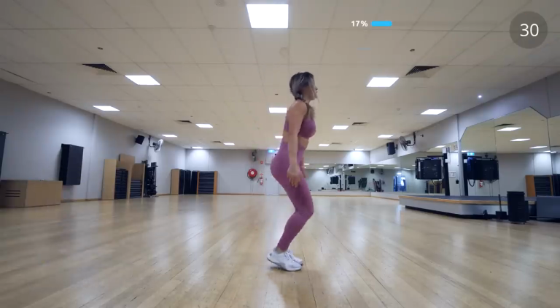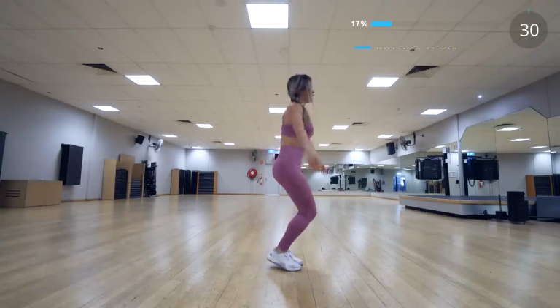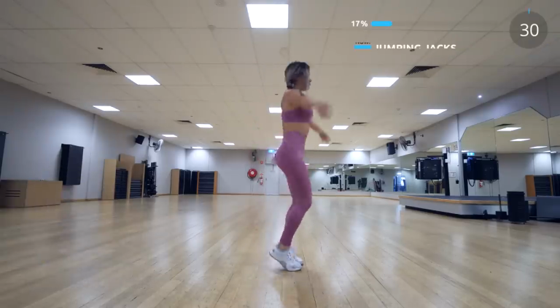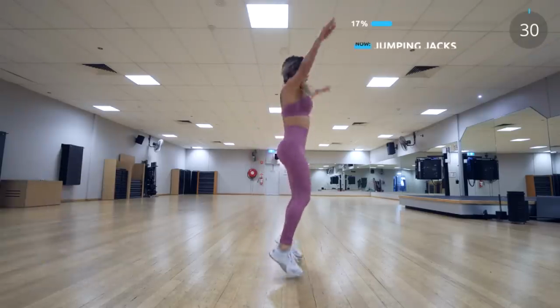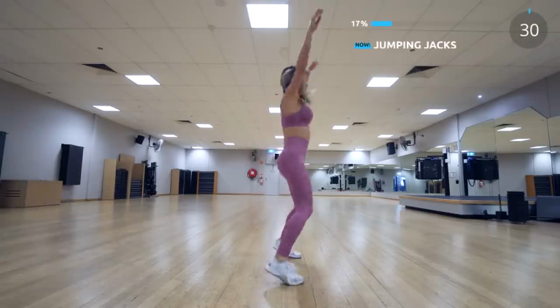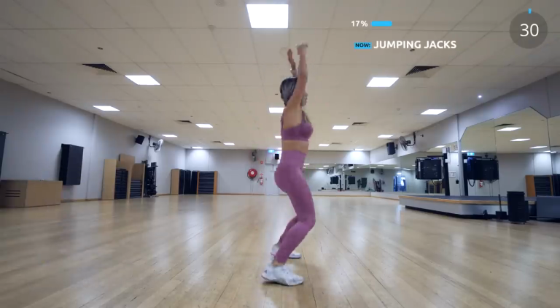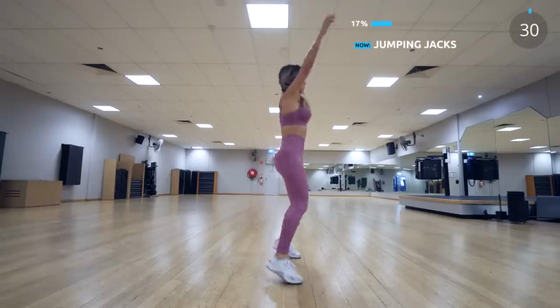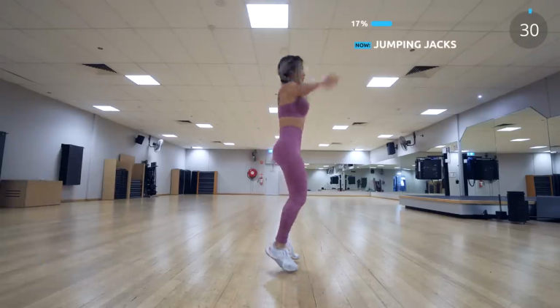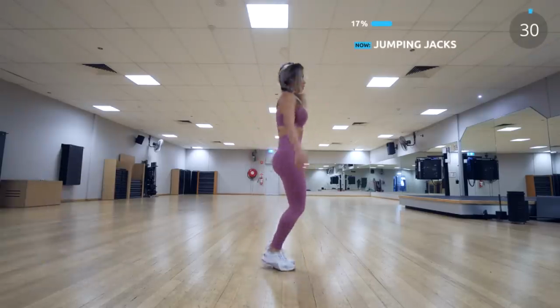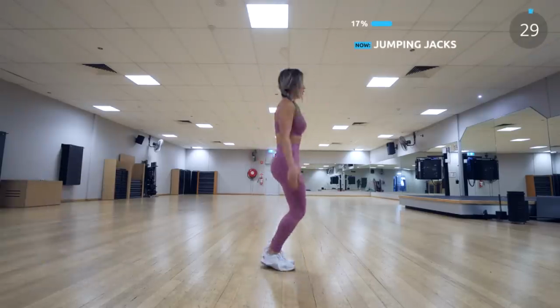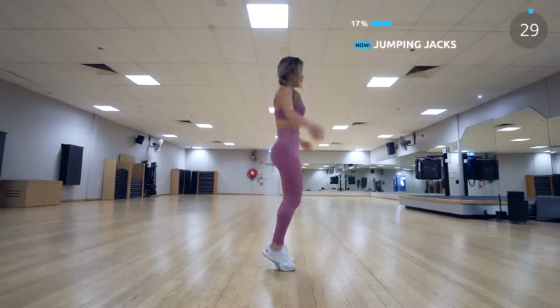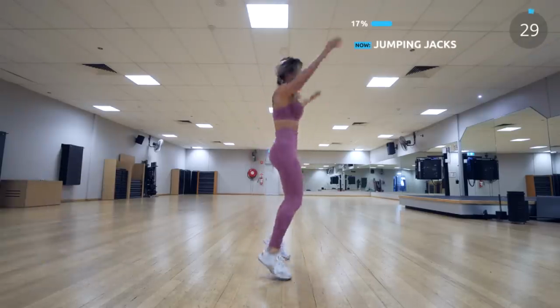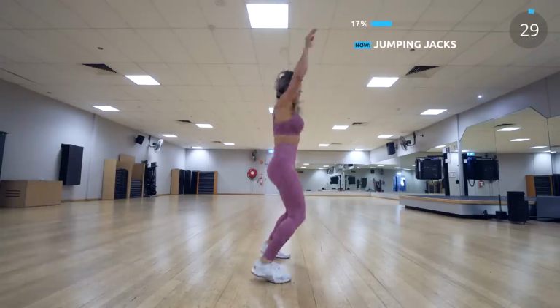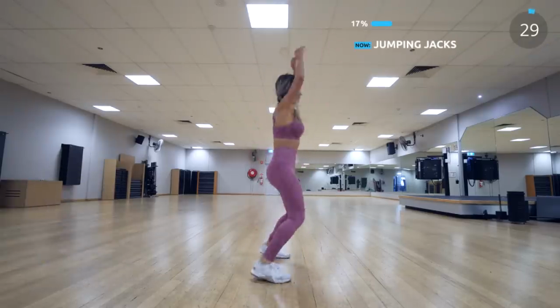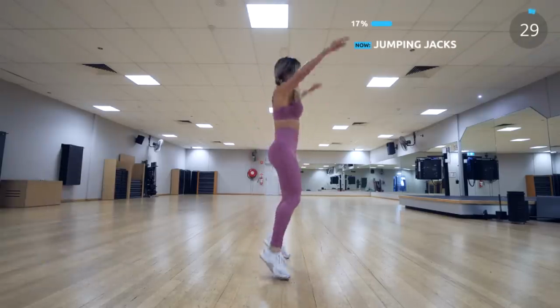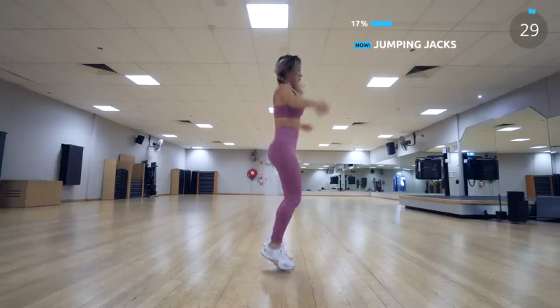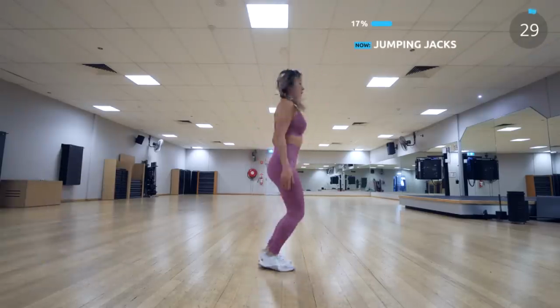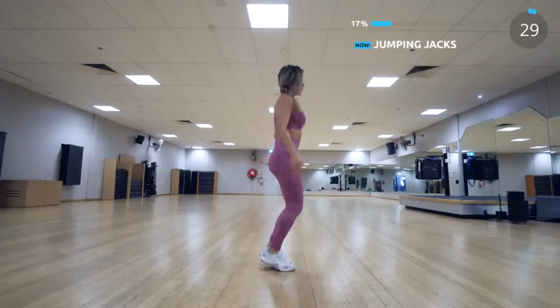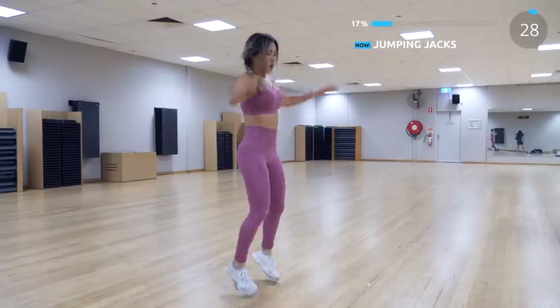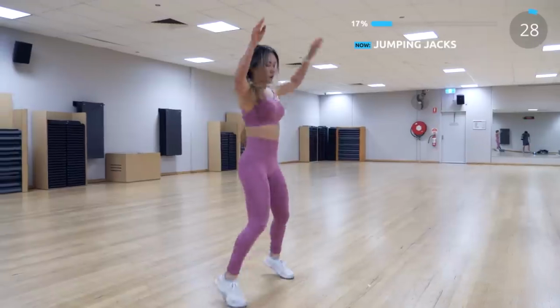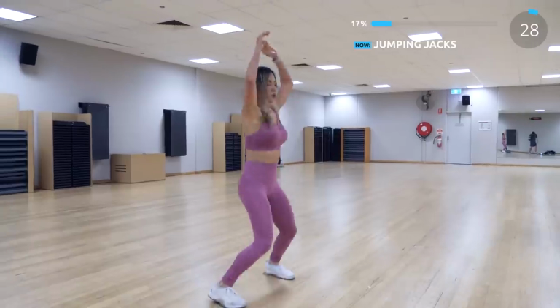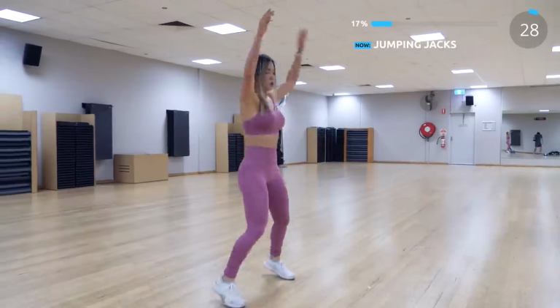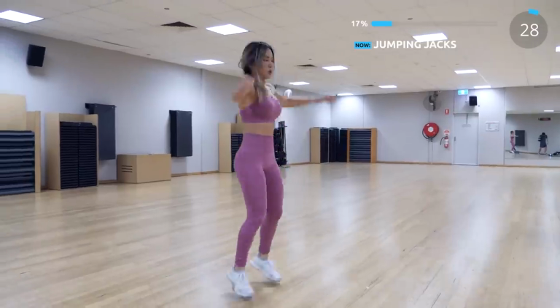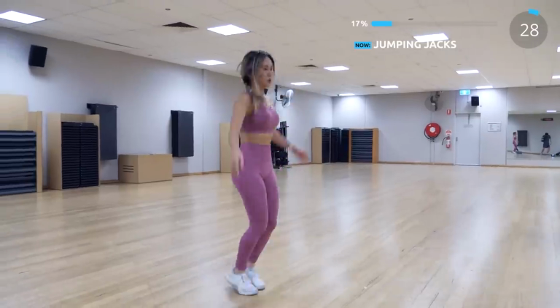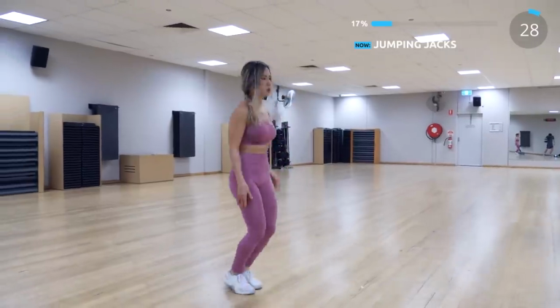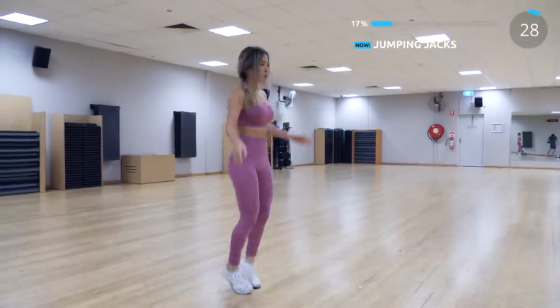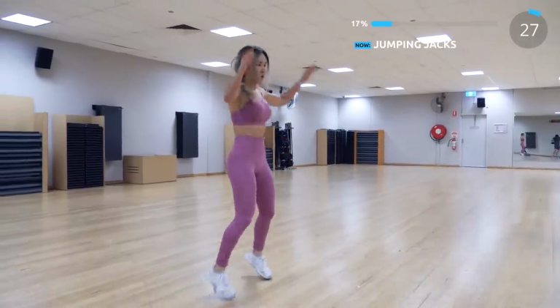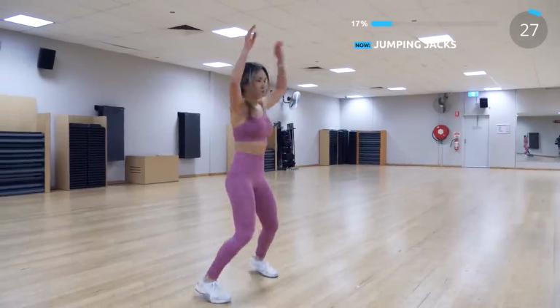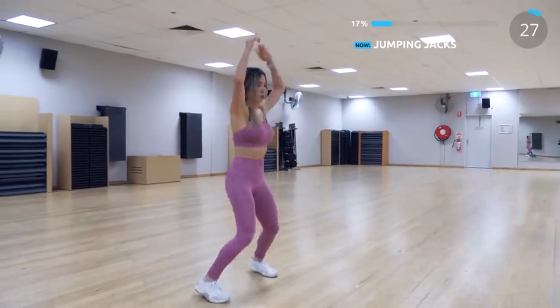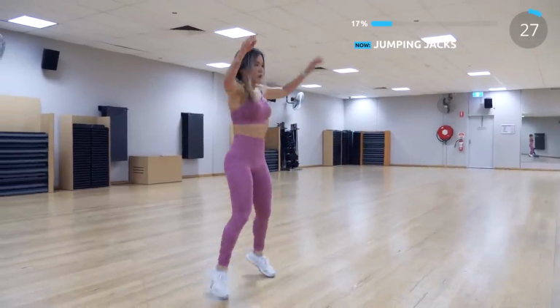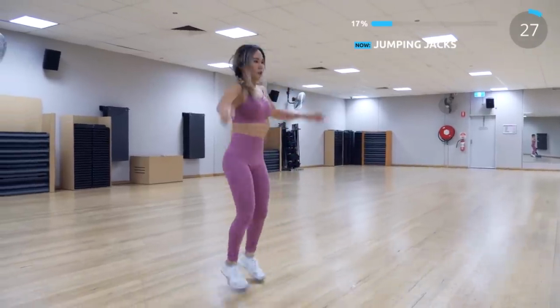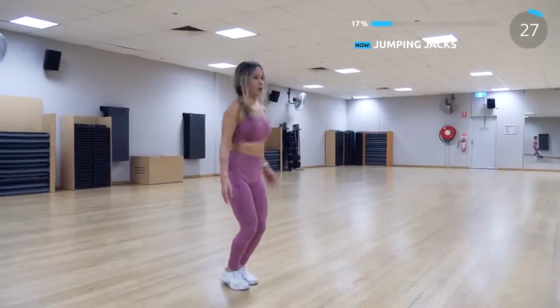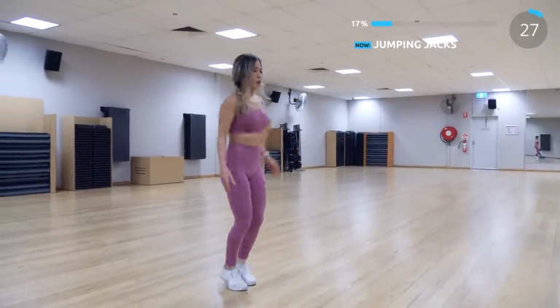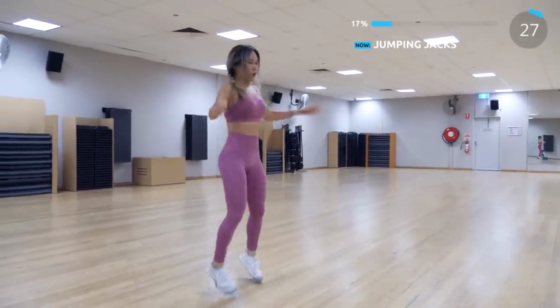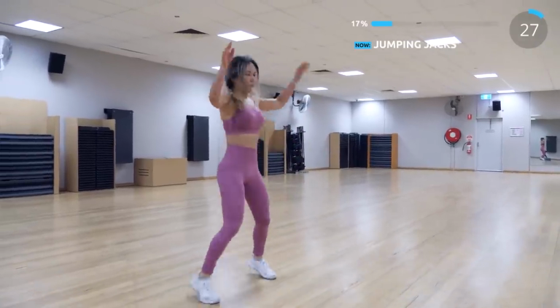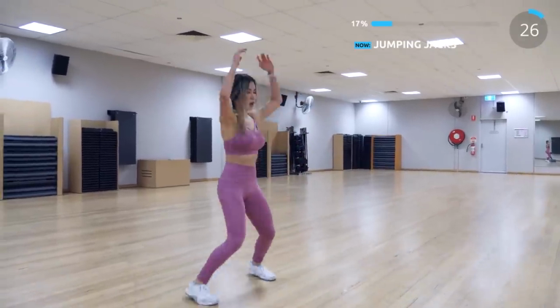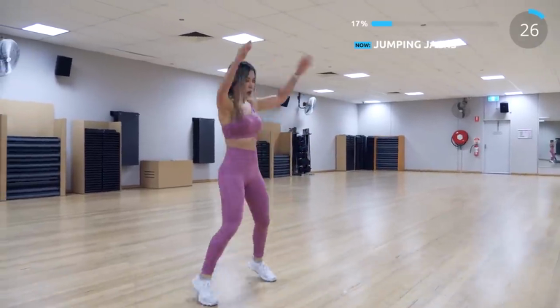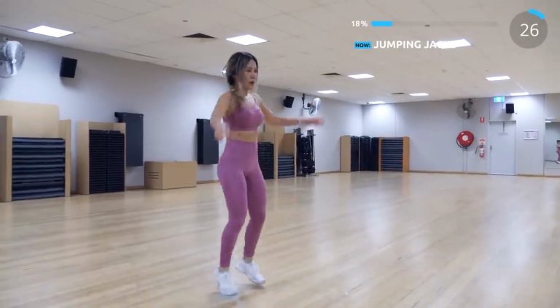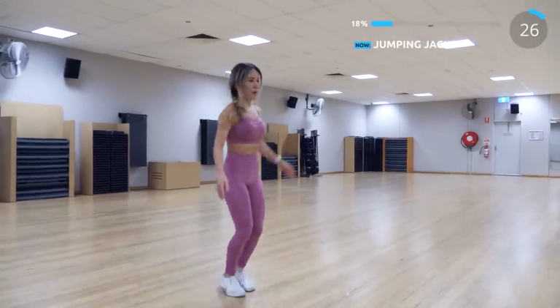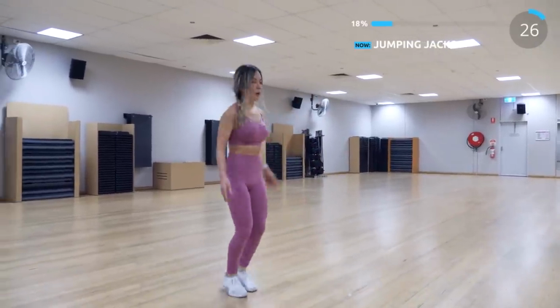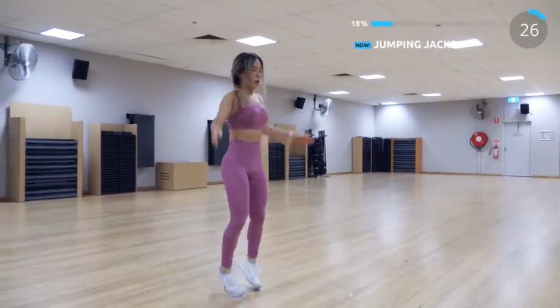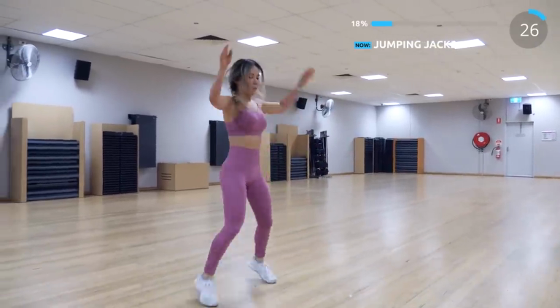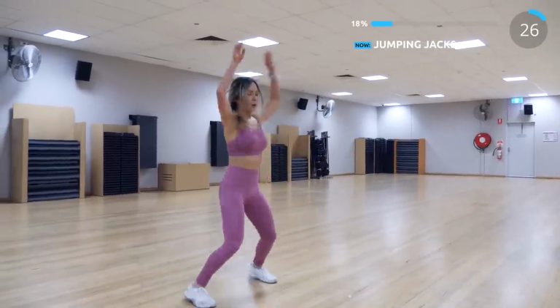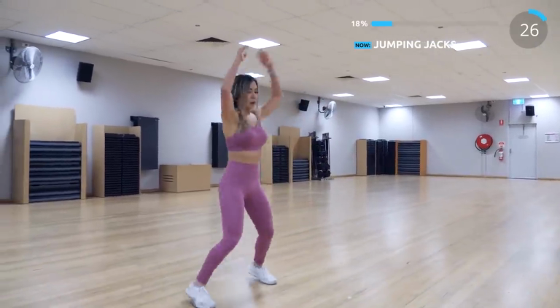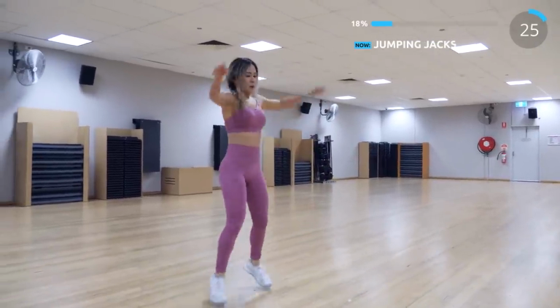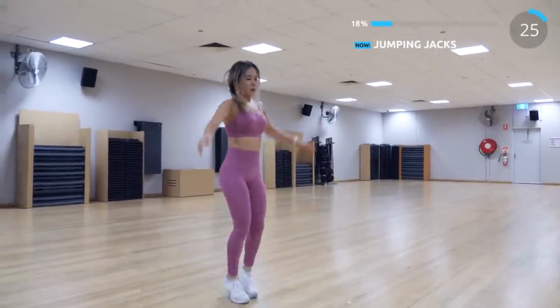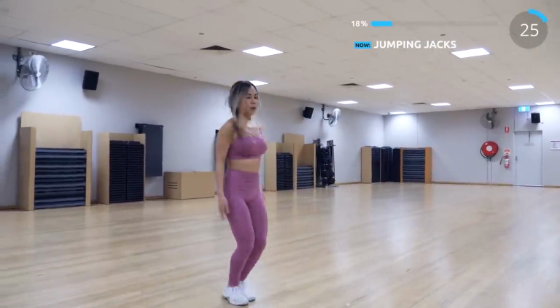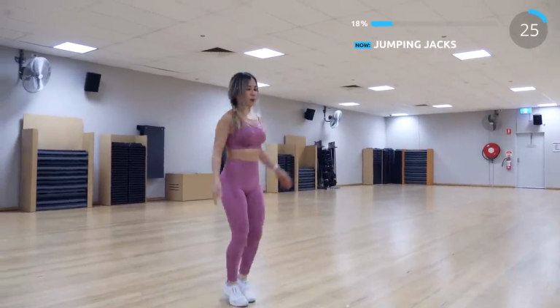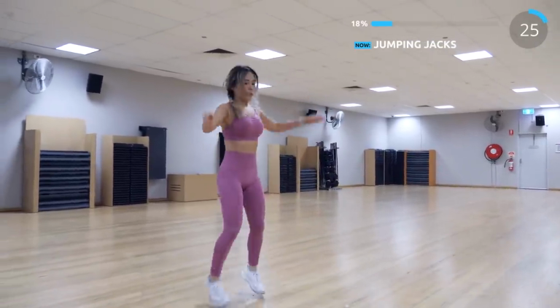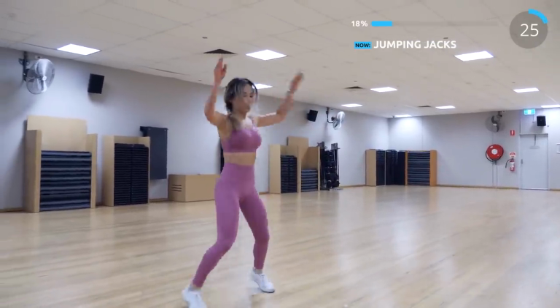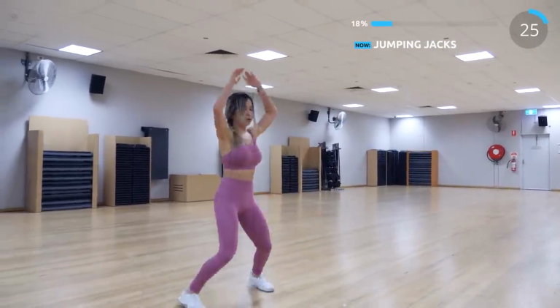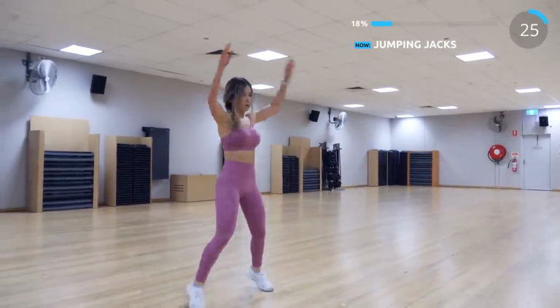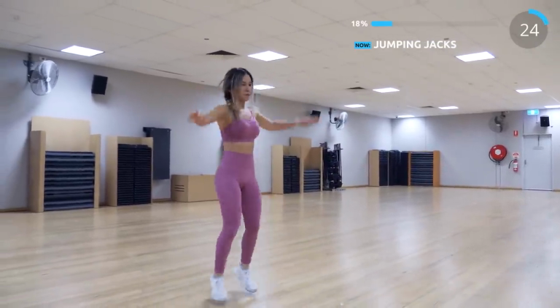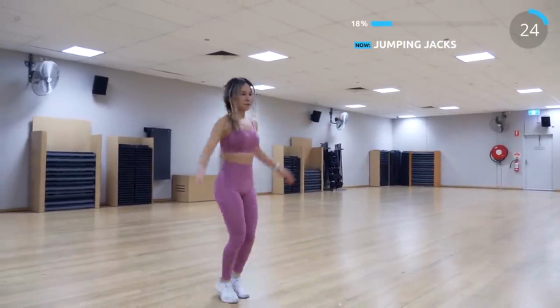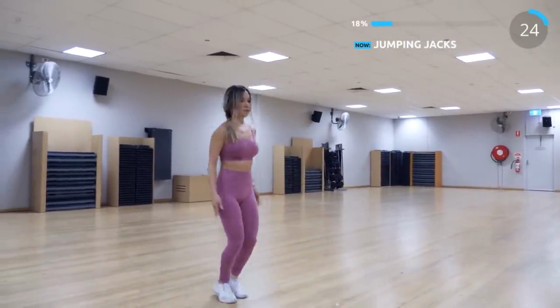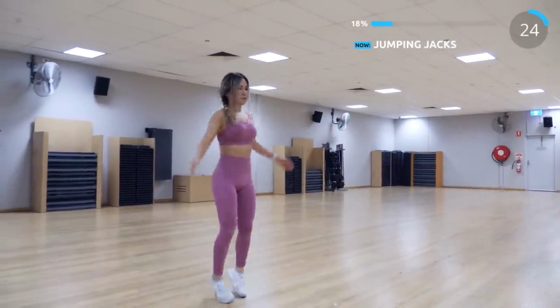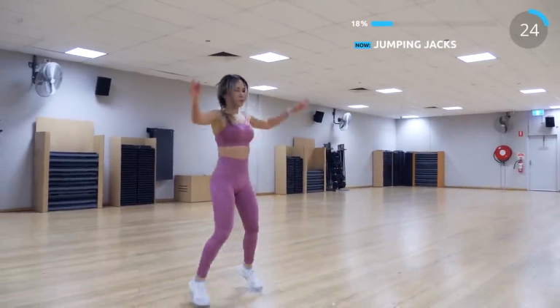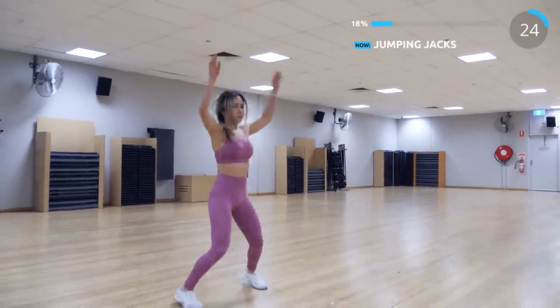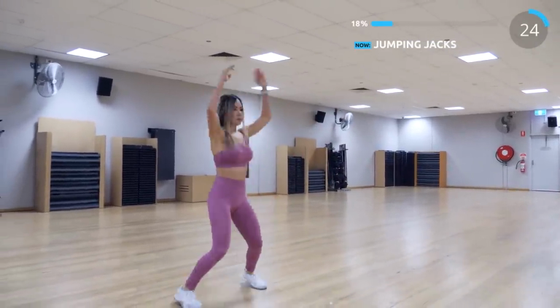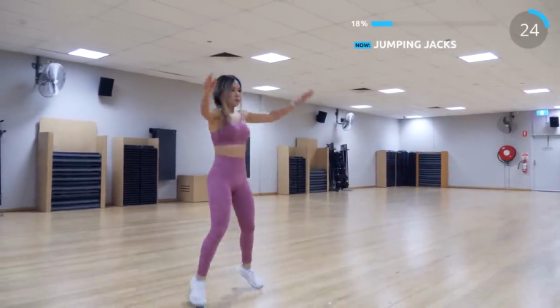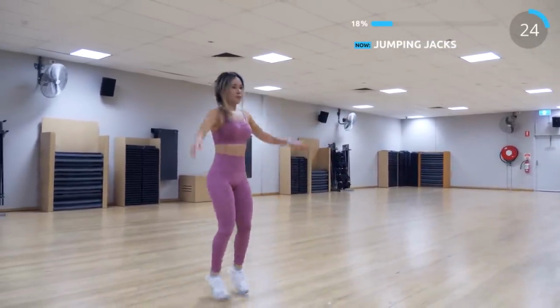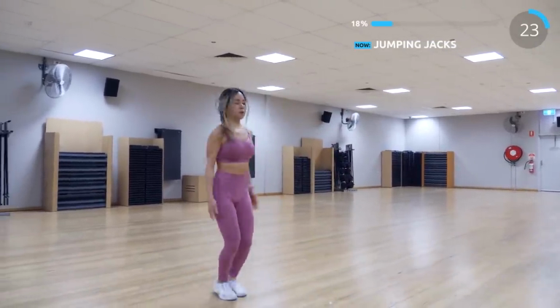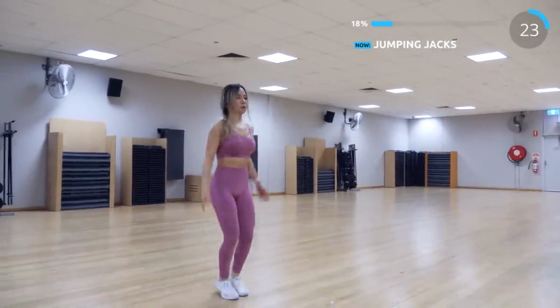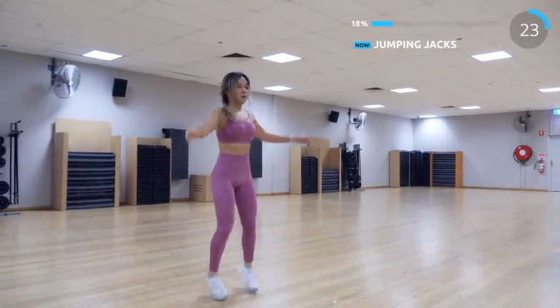Next is jumping jacks. This is an easy exercise, but if you do it fast, you'll be able to burn so many calories.